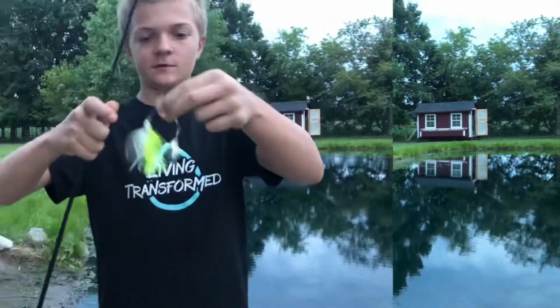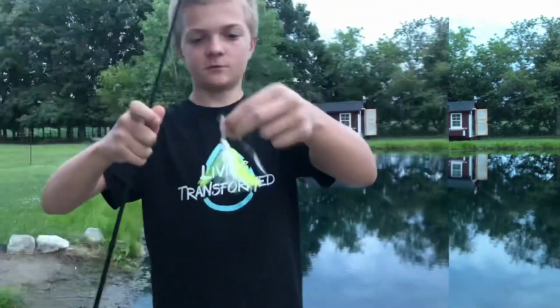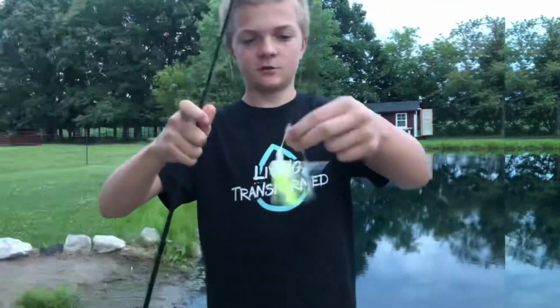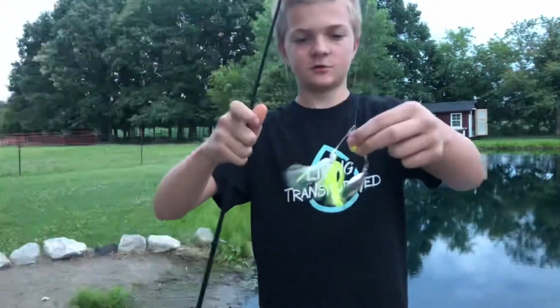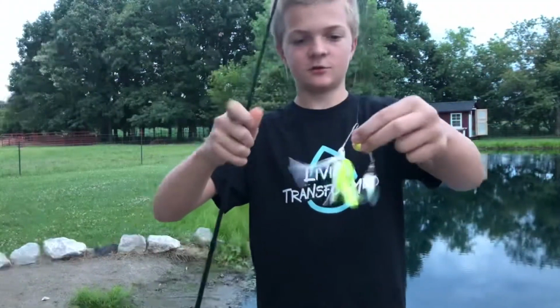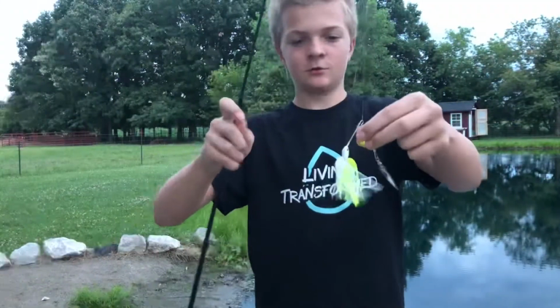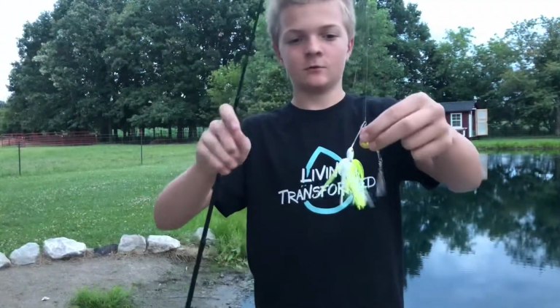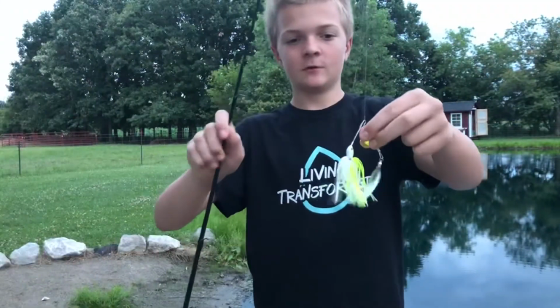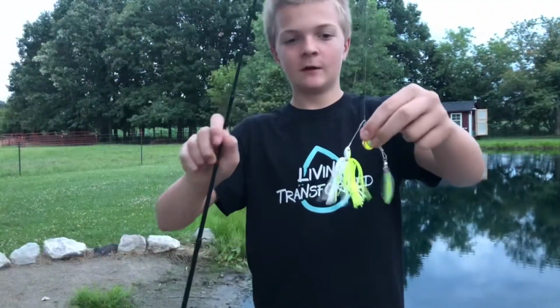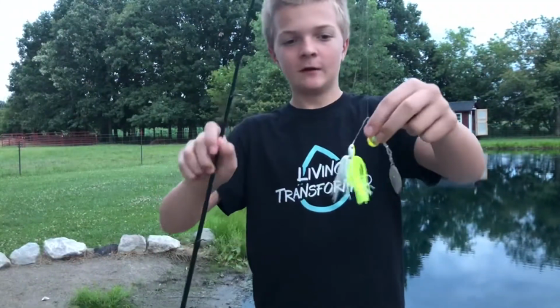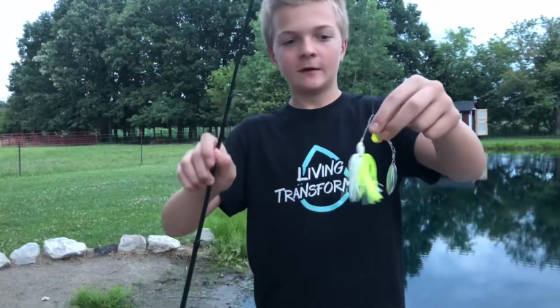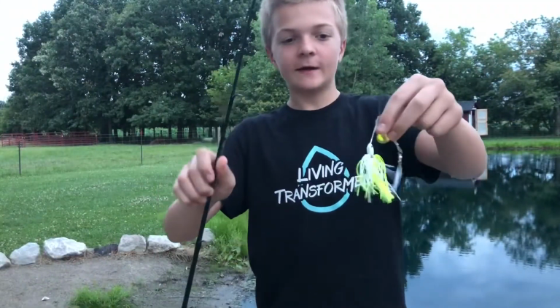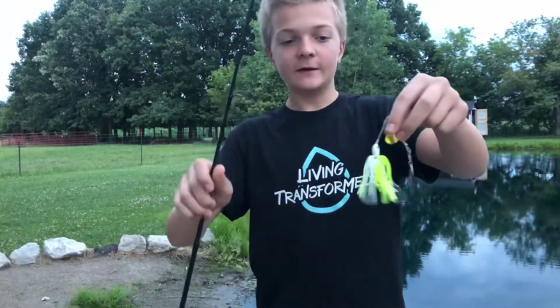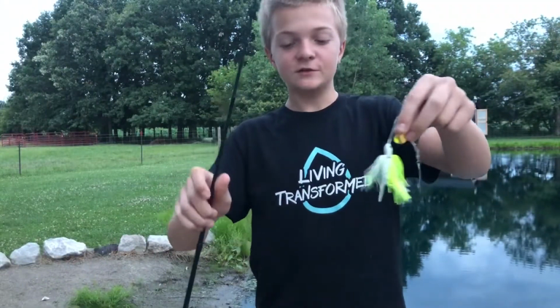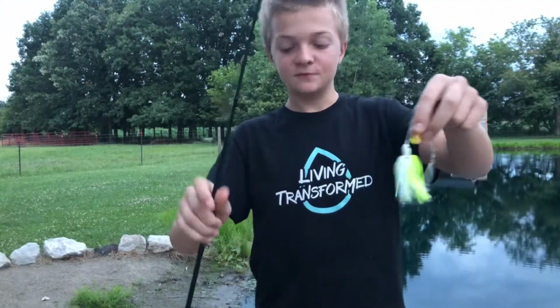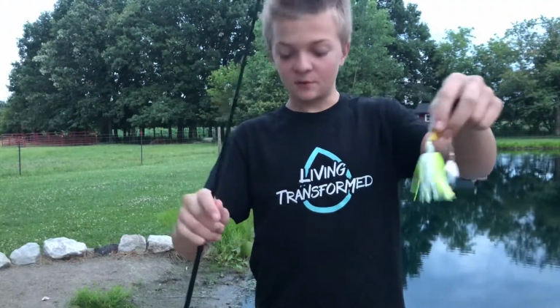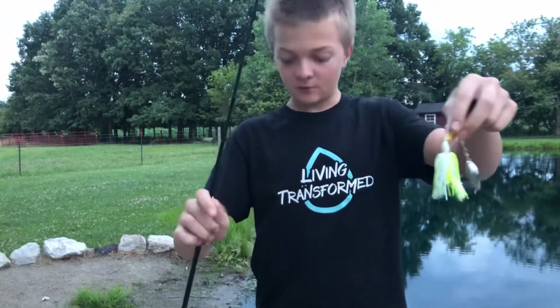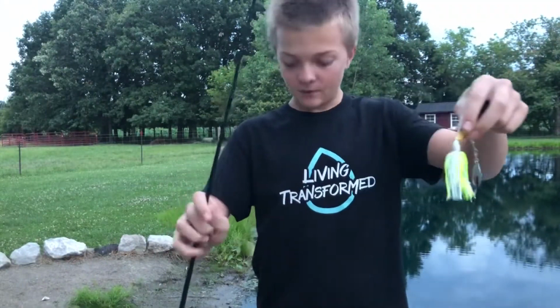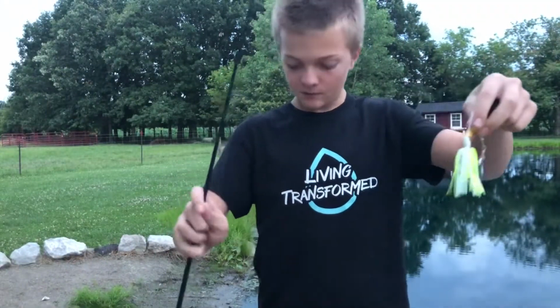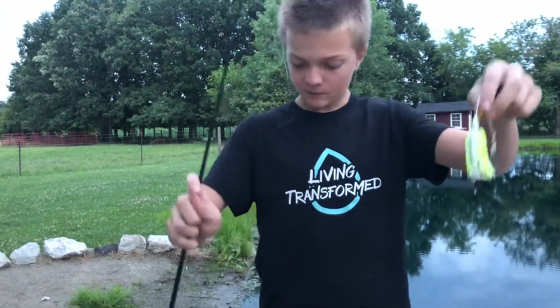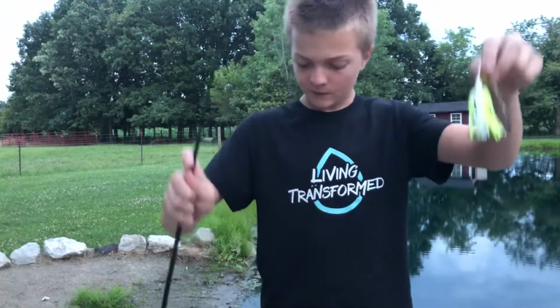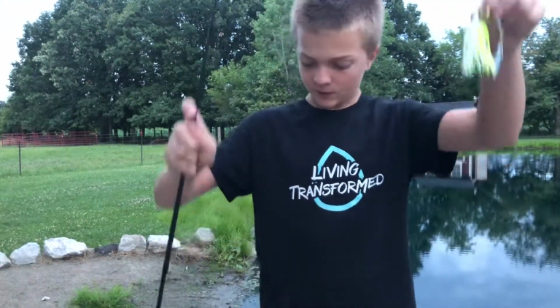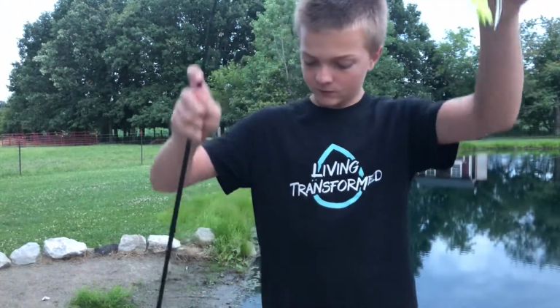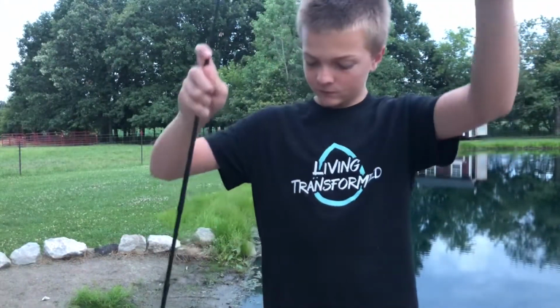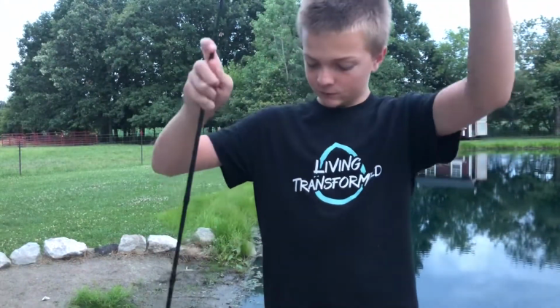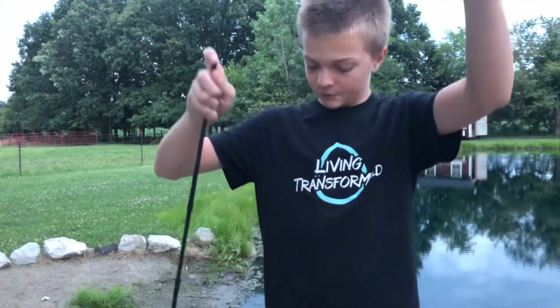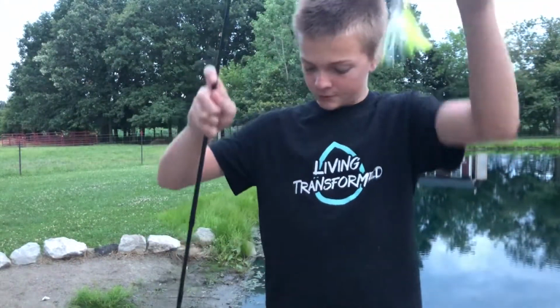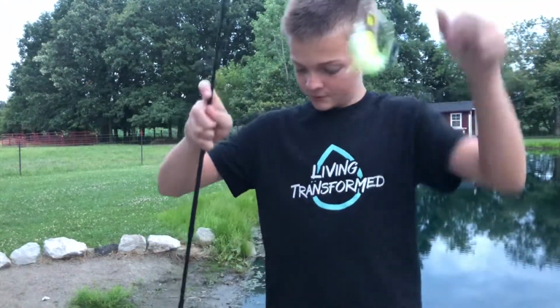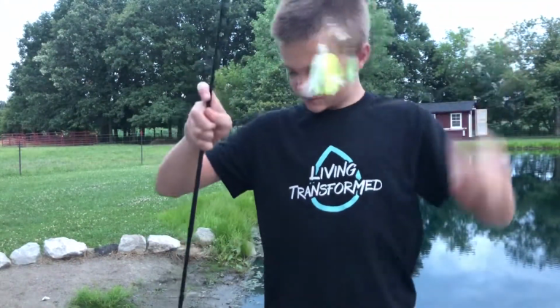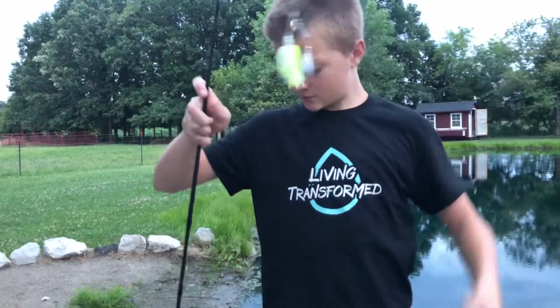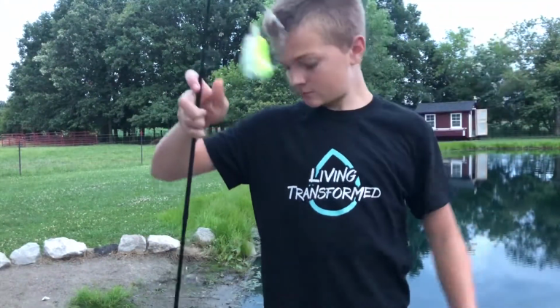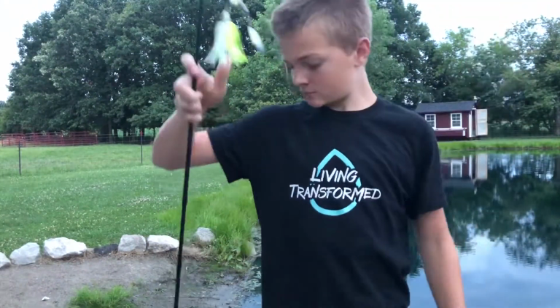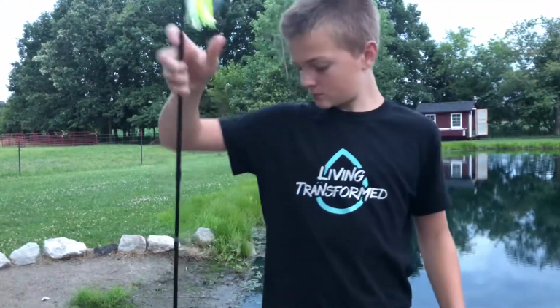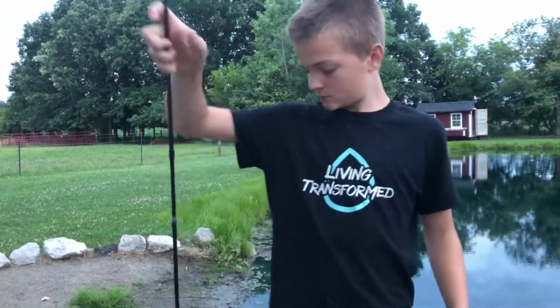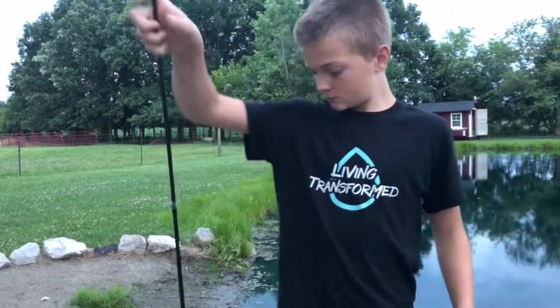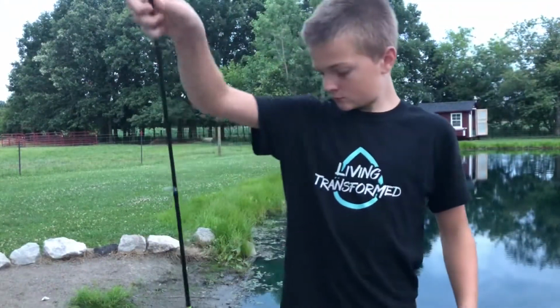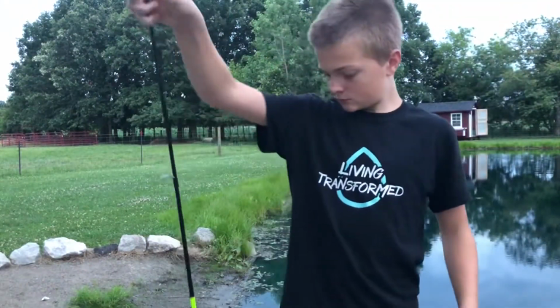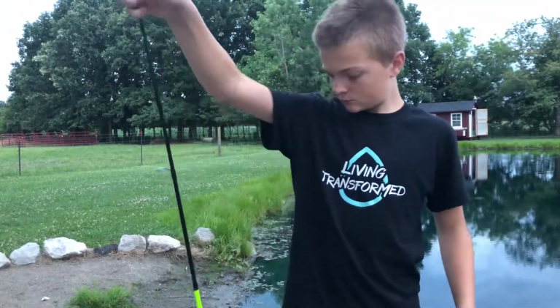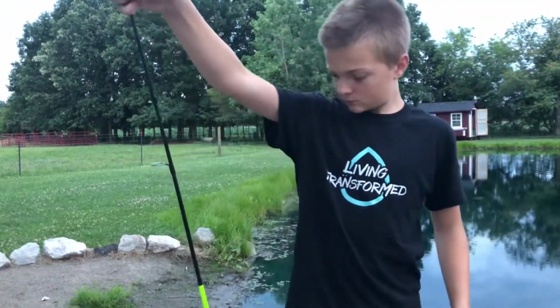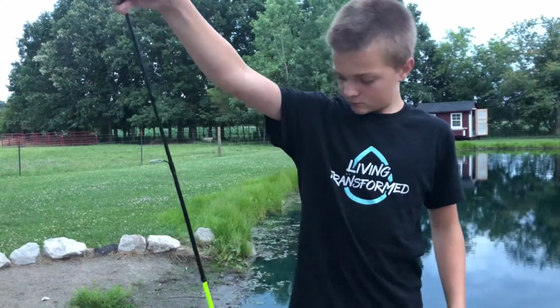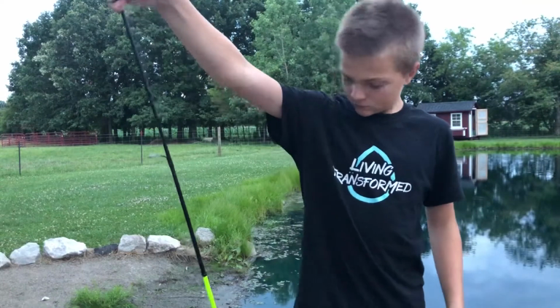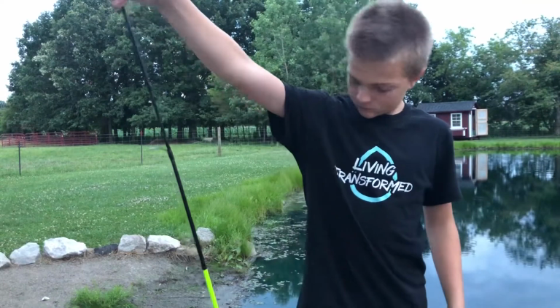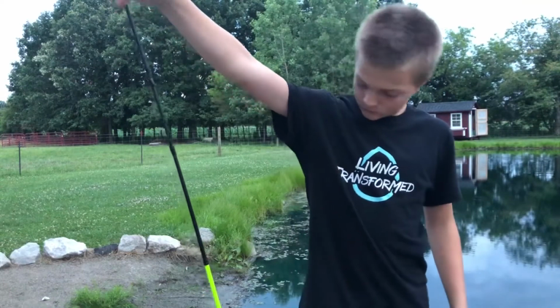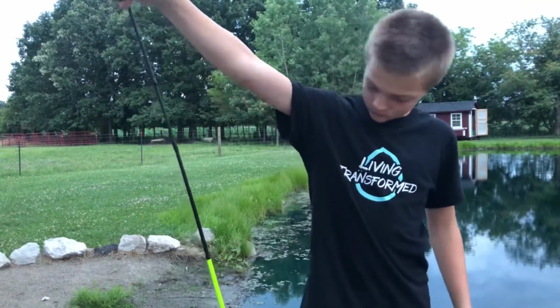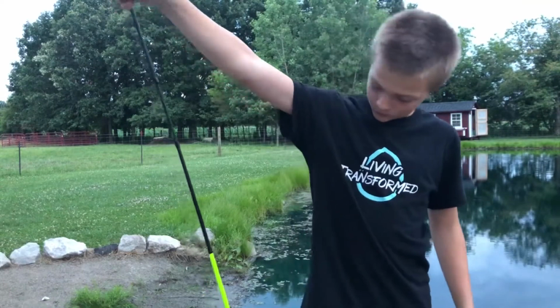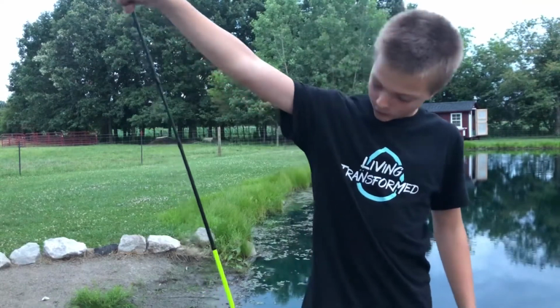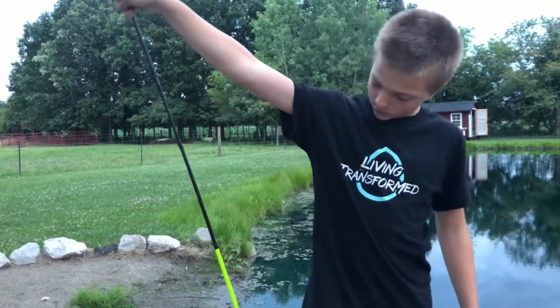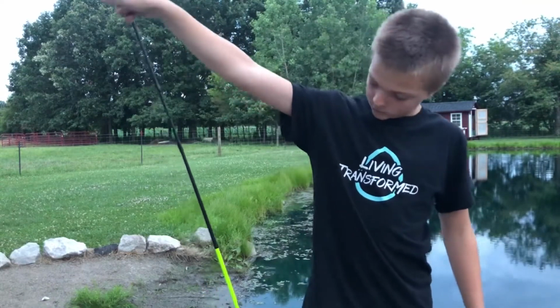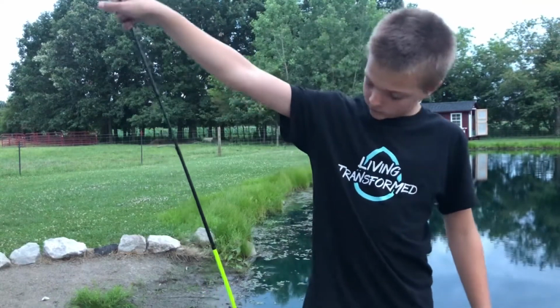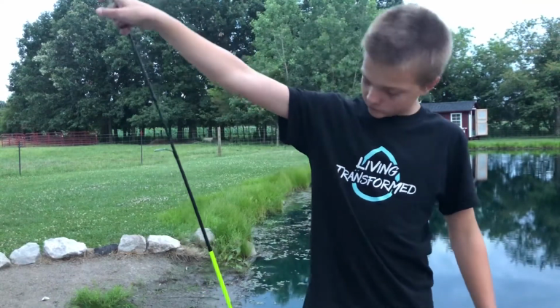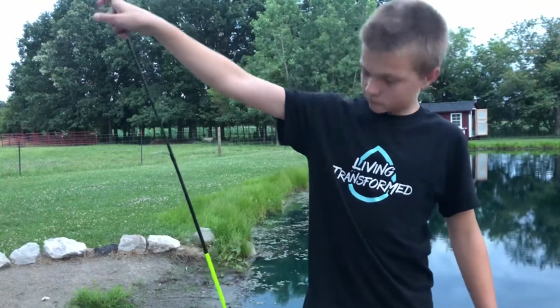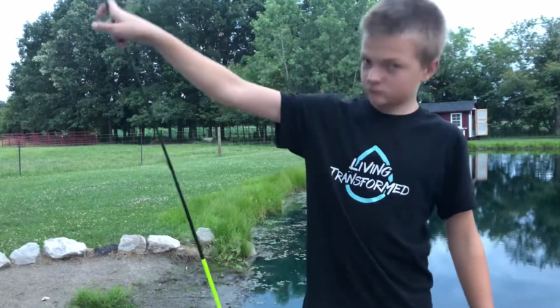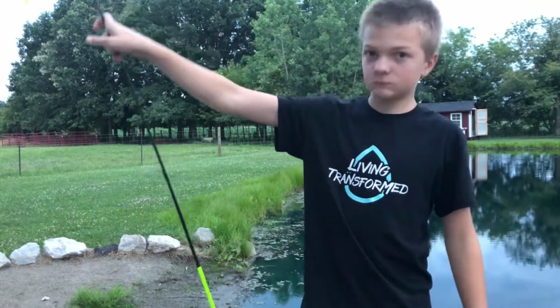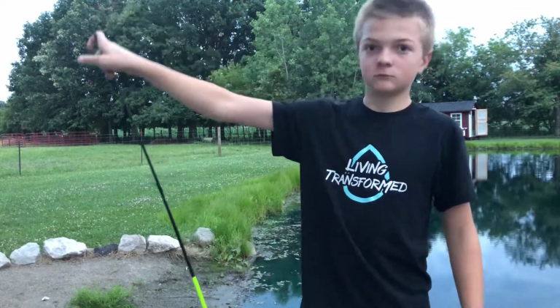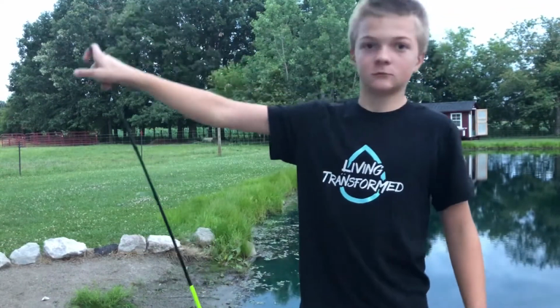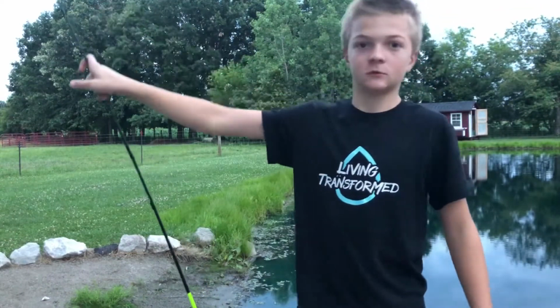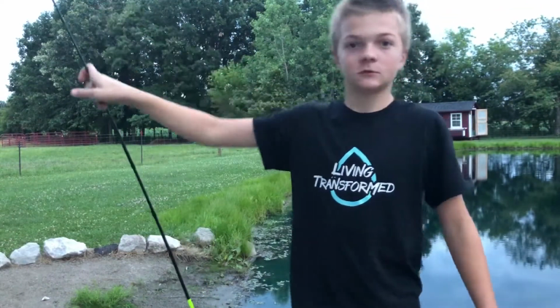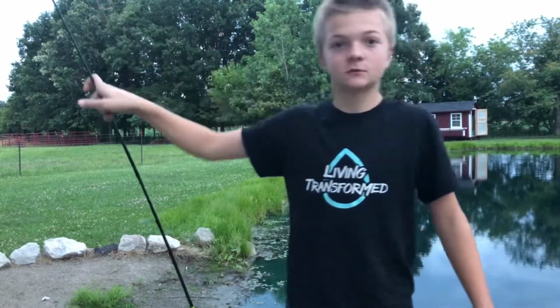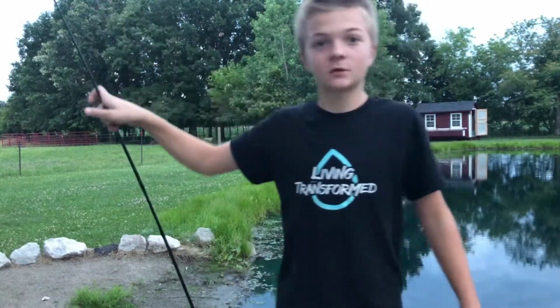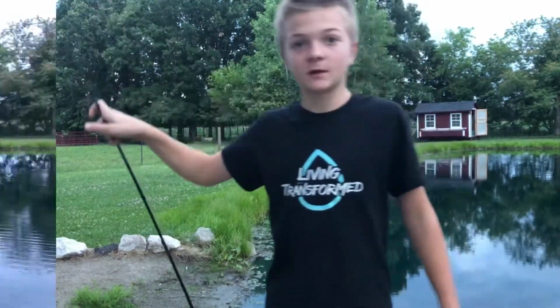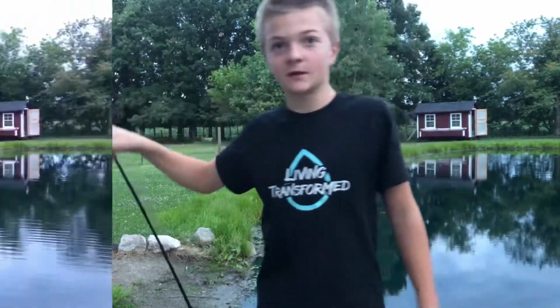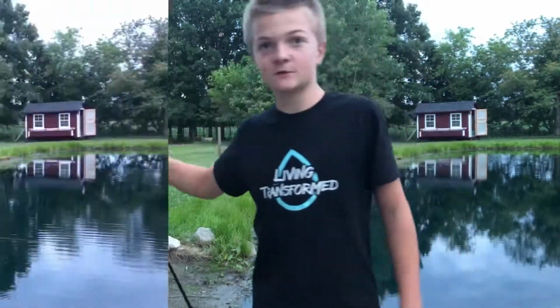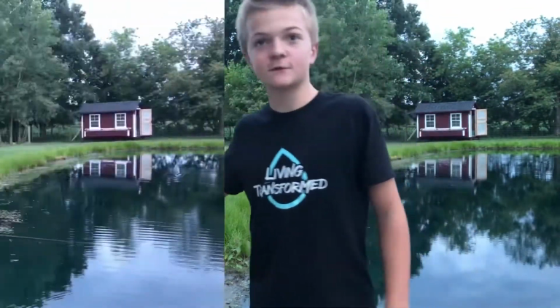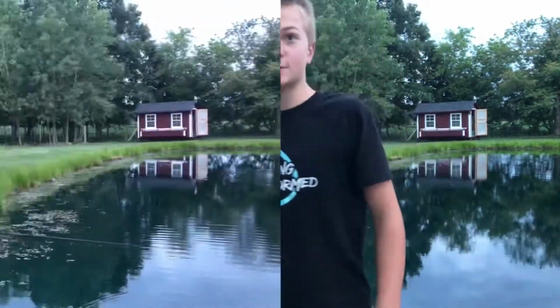Now we switch to KG spinnerbait with my loose rod. I'm just trying to catch fish.